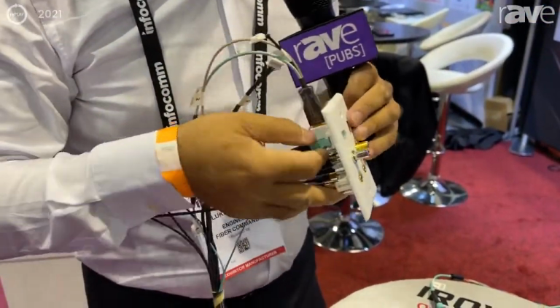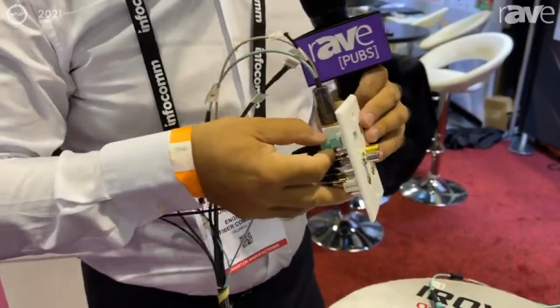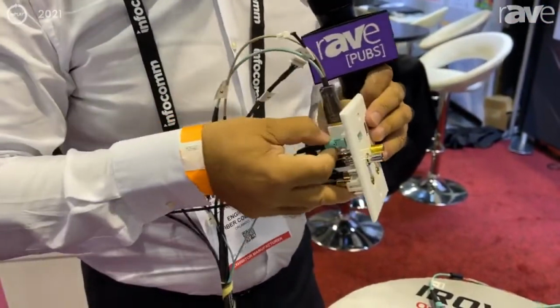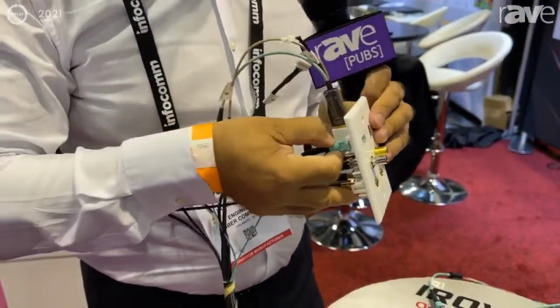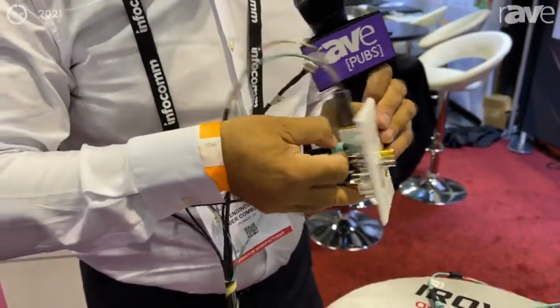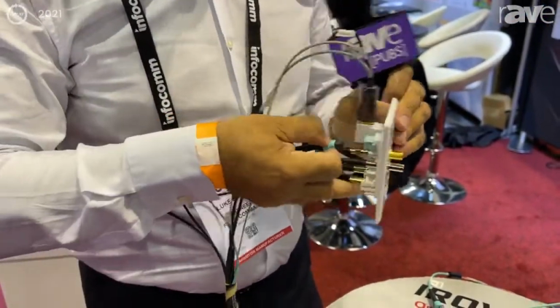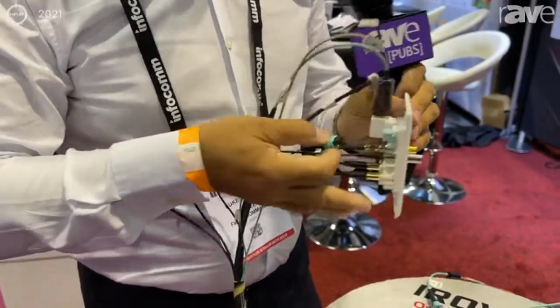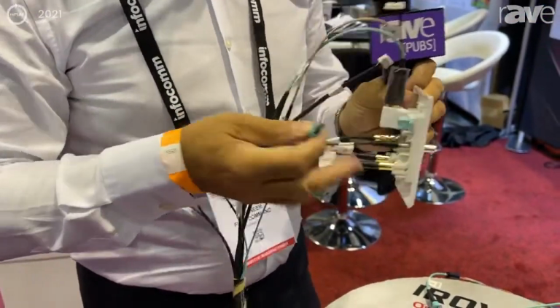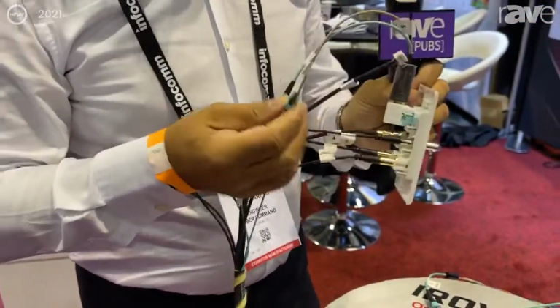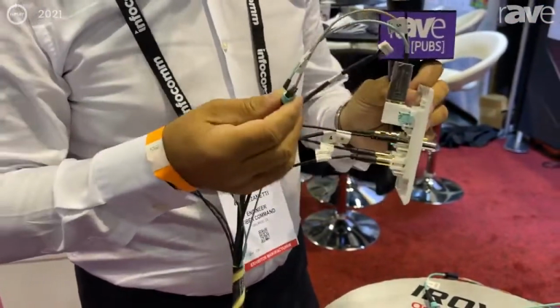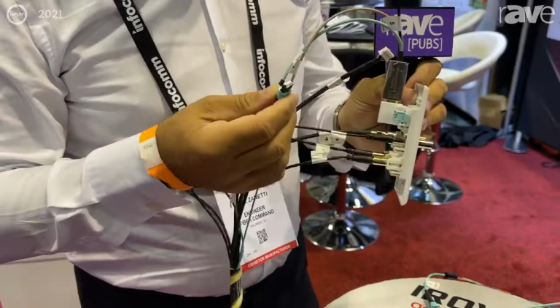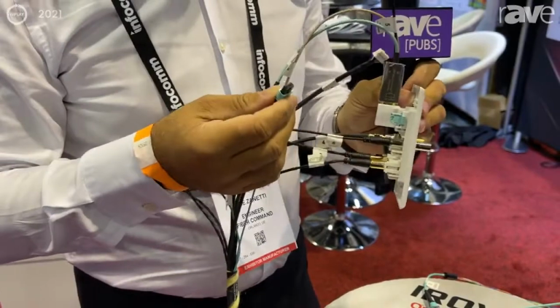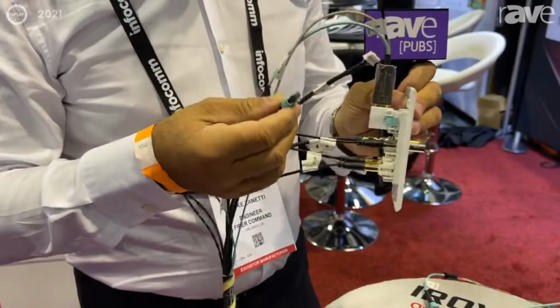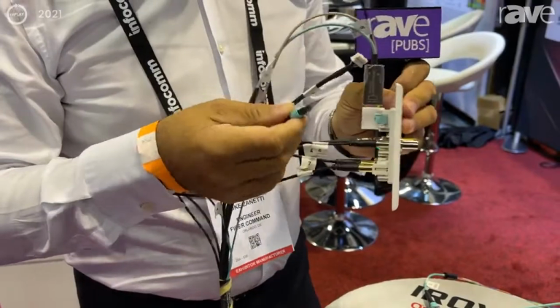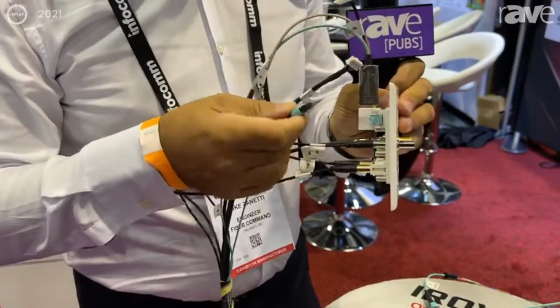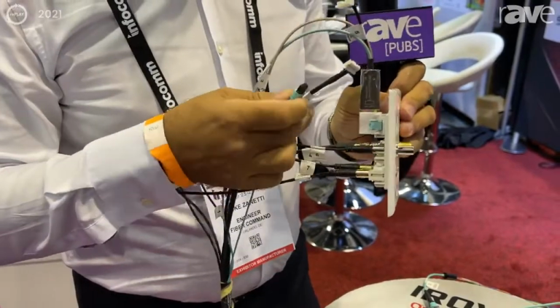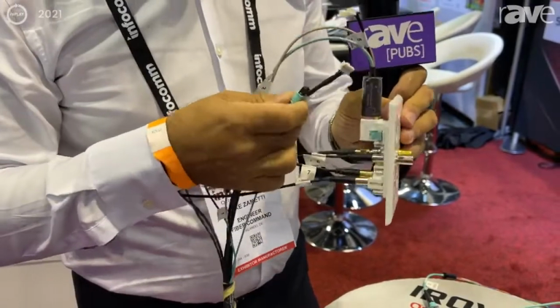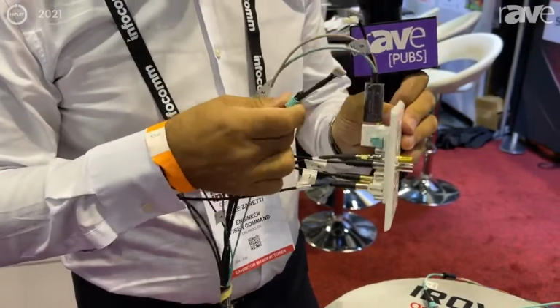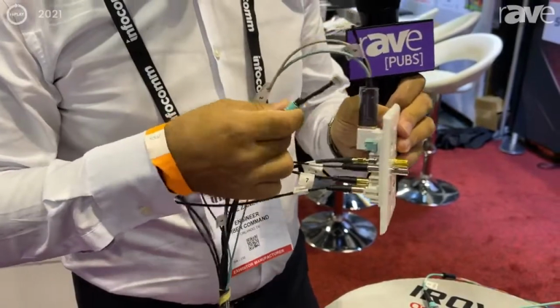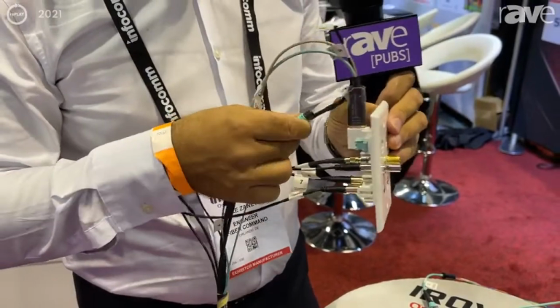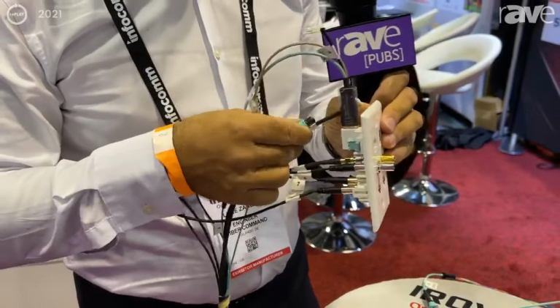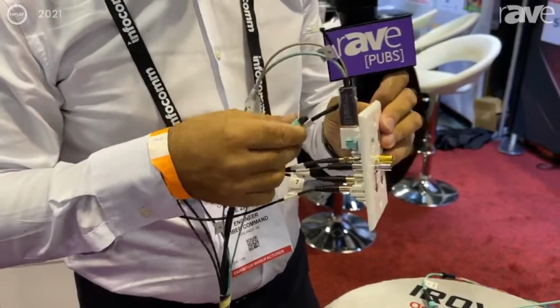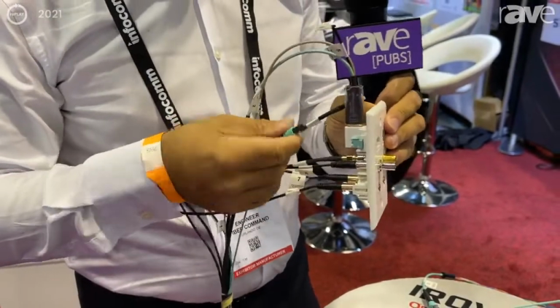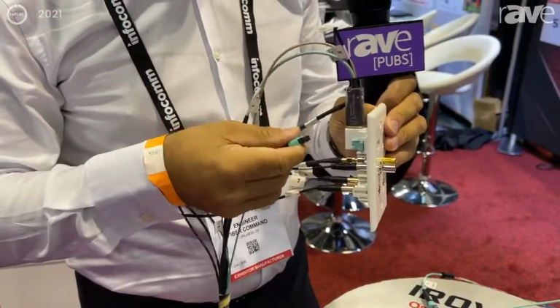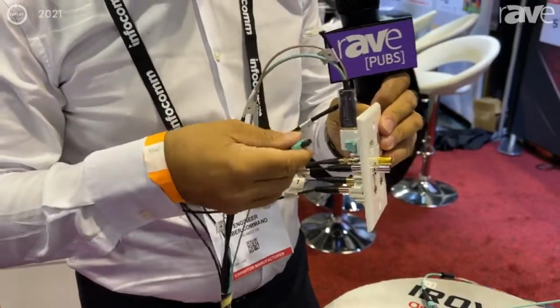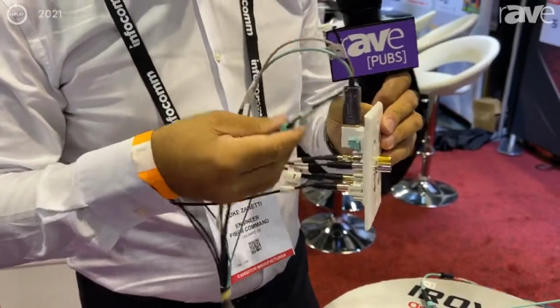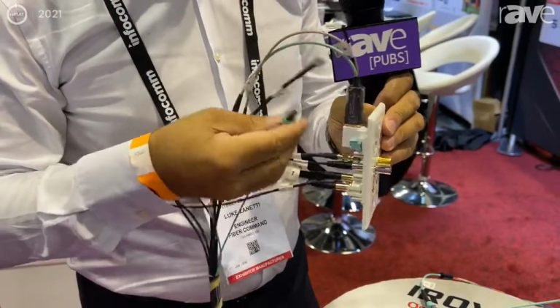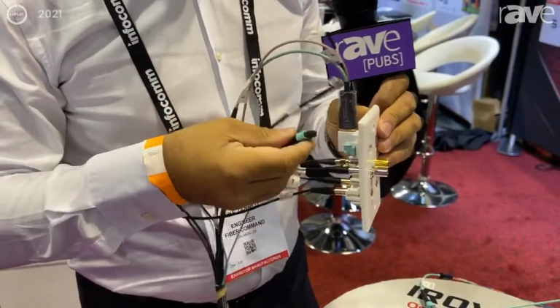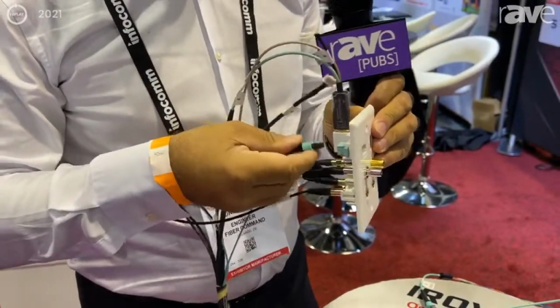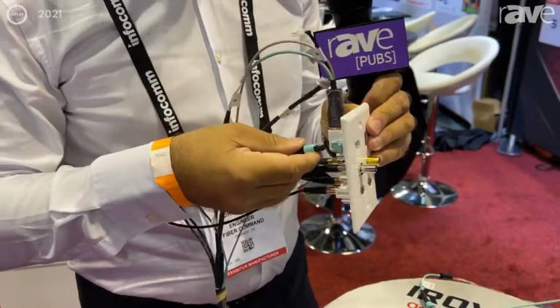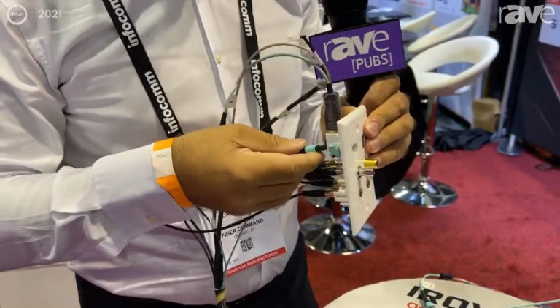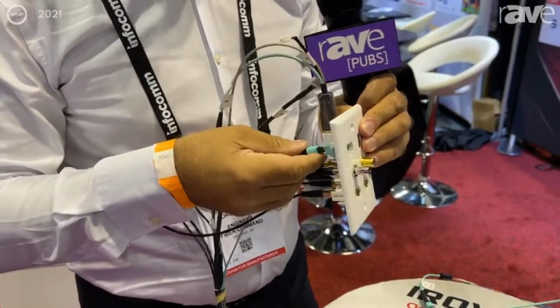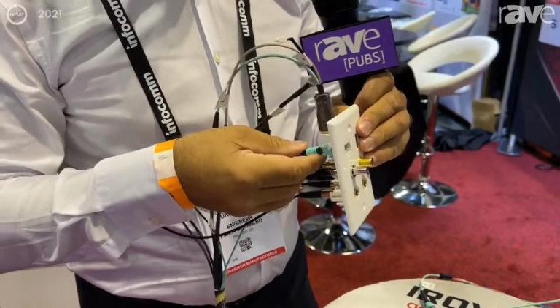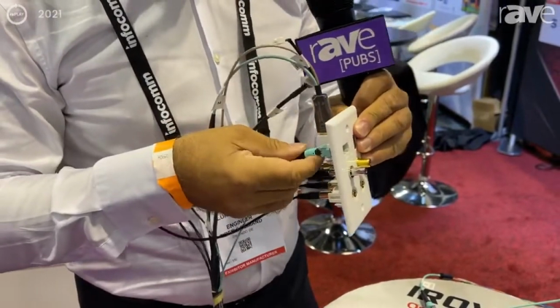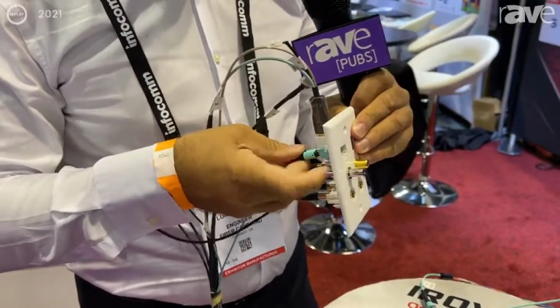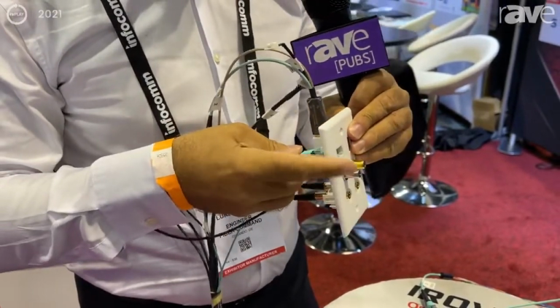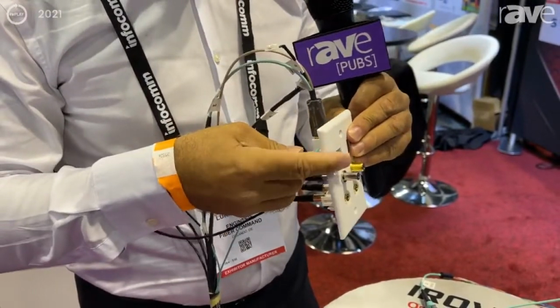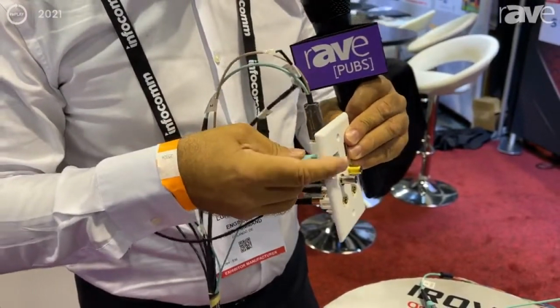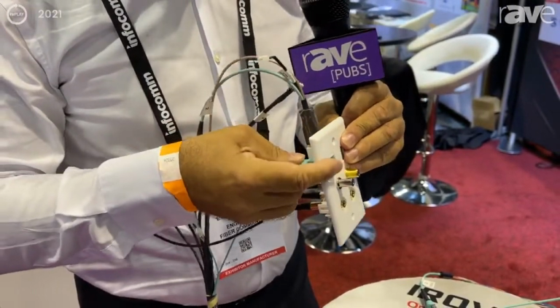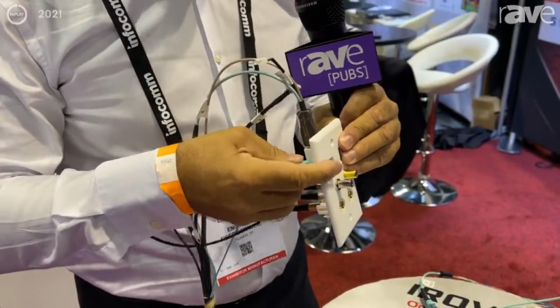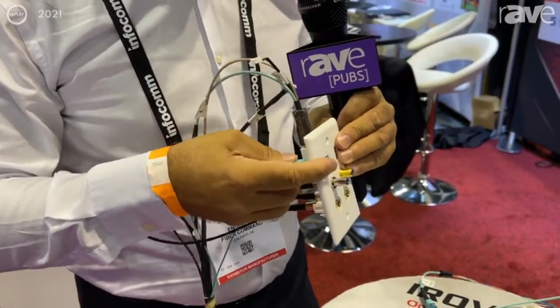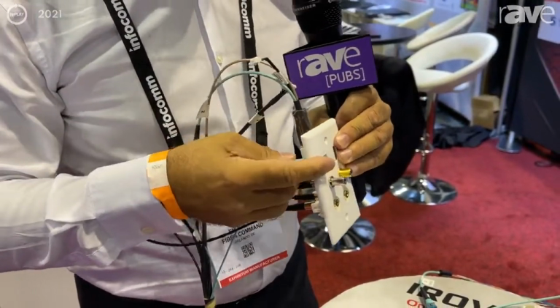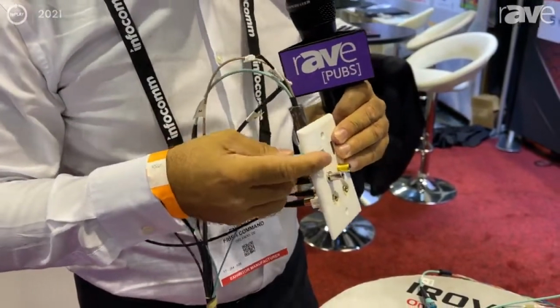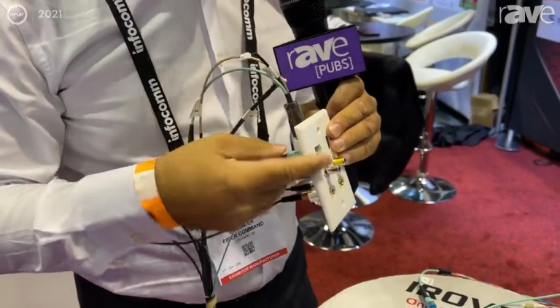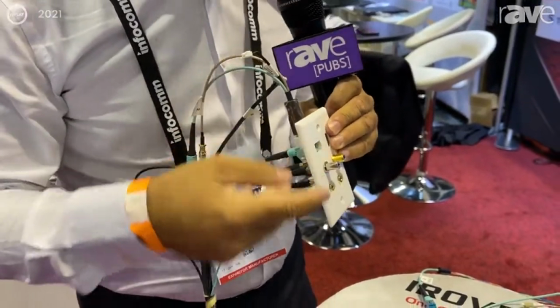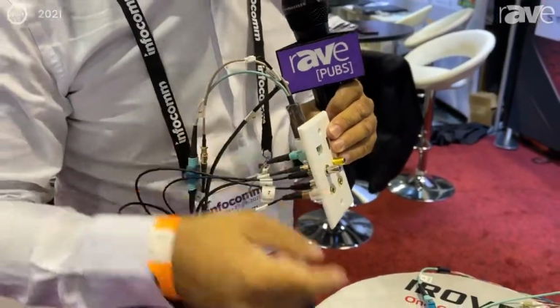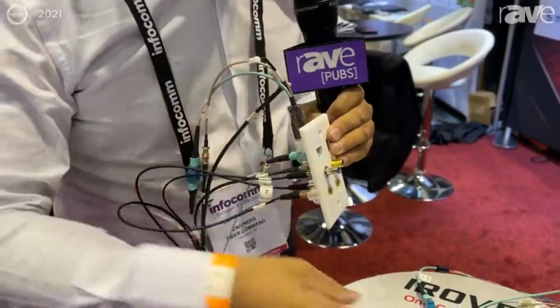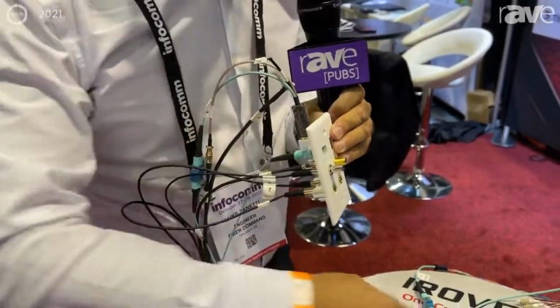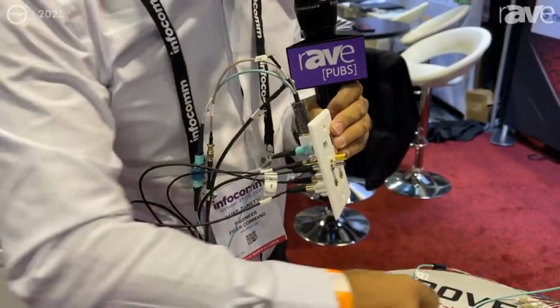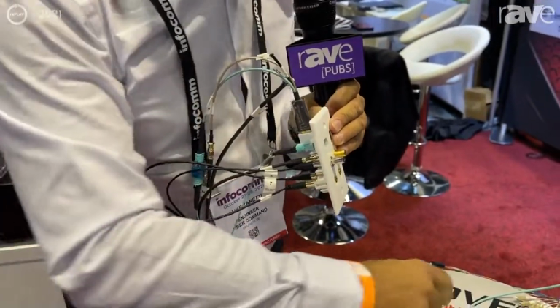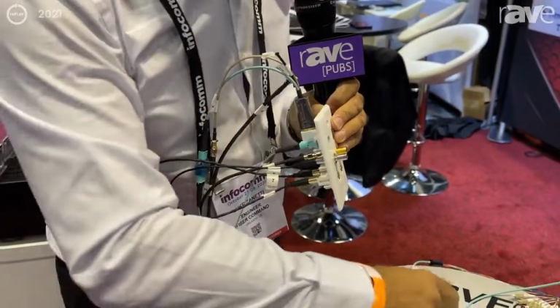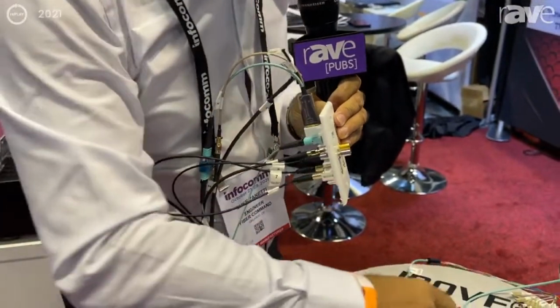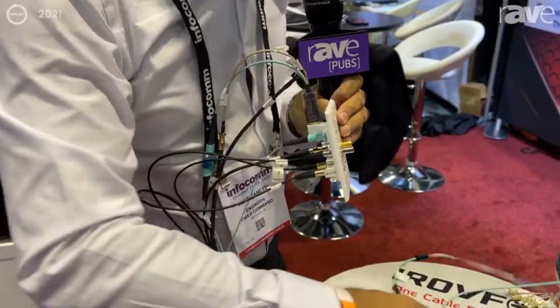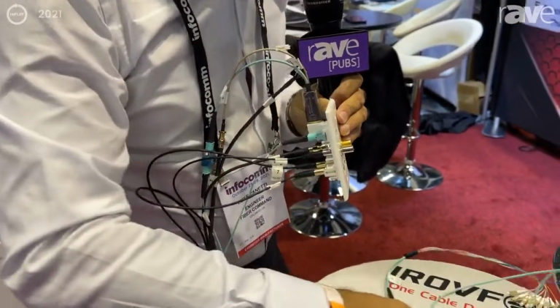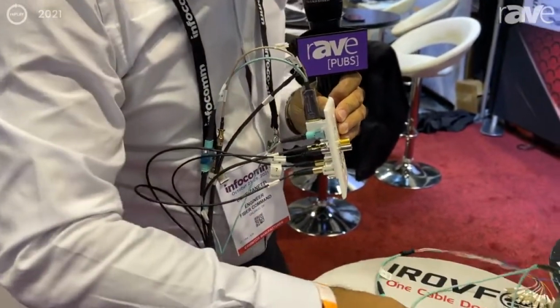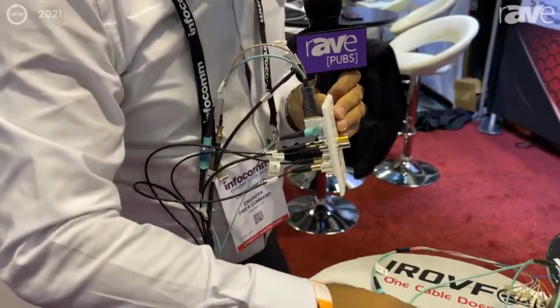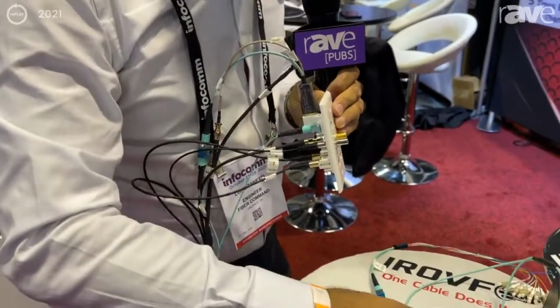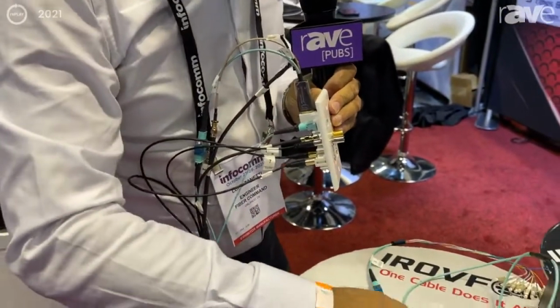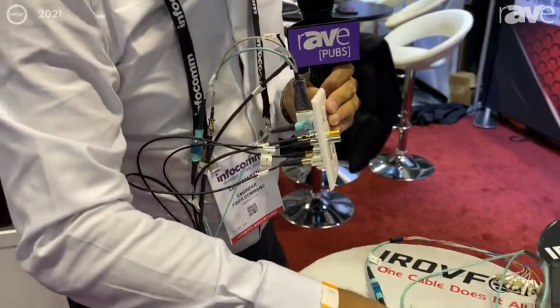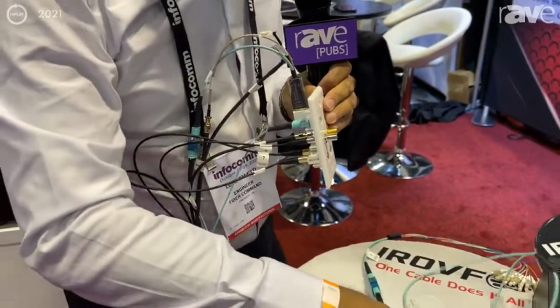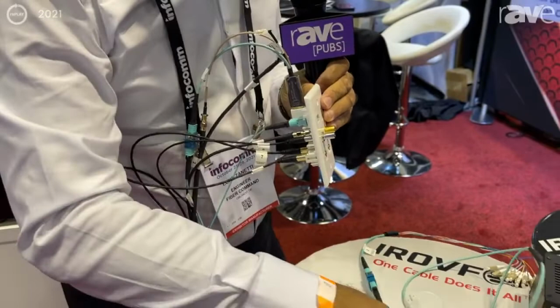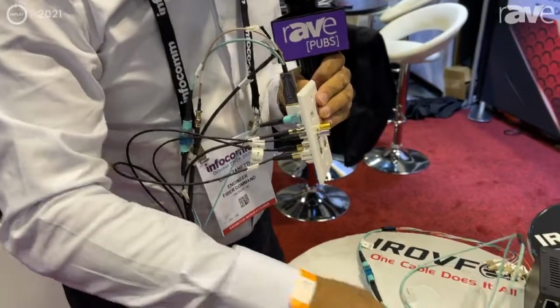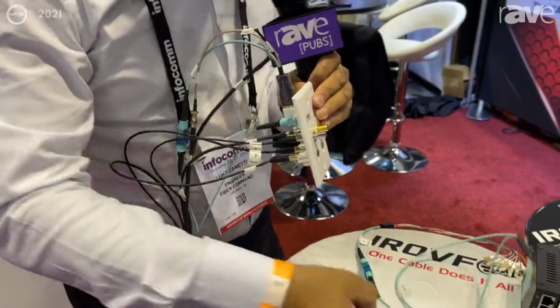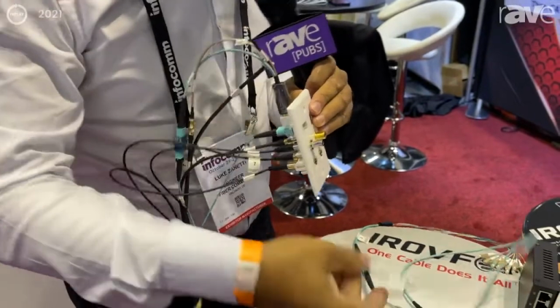Plus you have the second connection for fiber optics — you connect it here, and you can break it out this way.